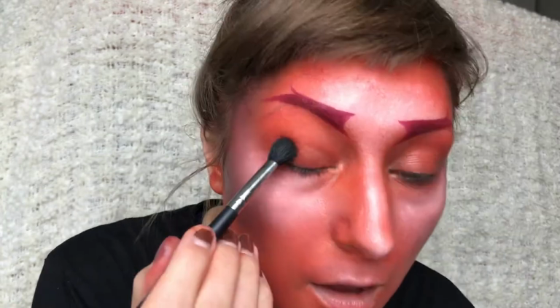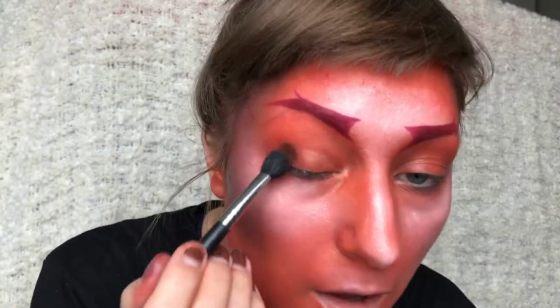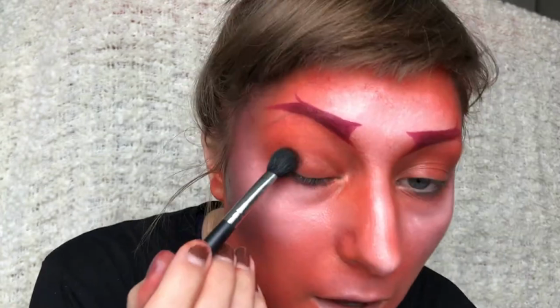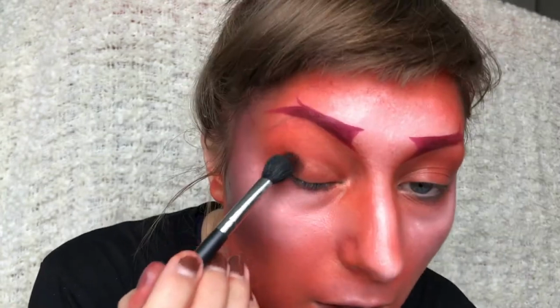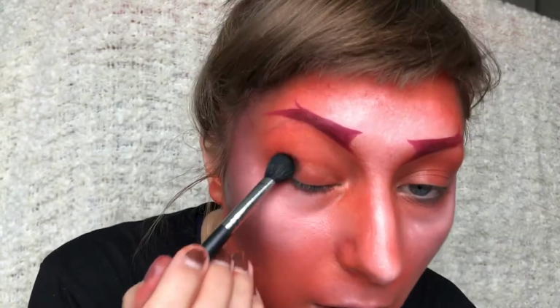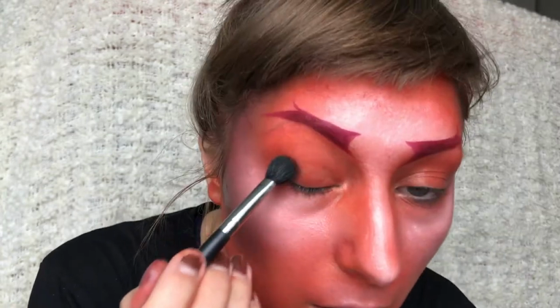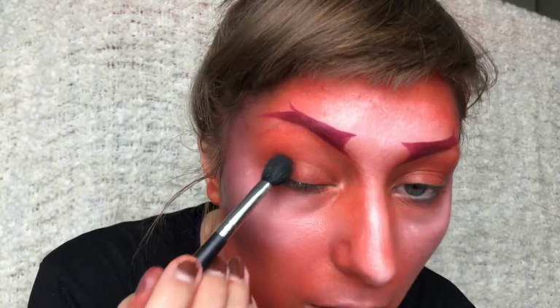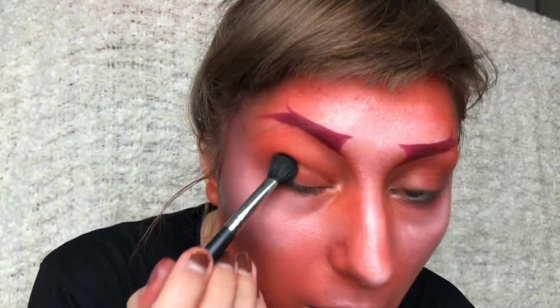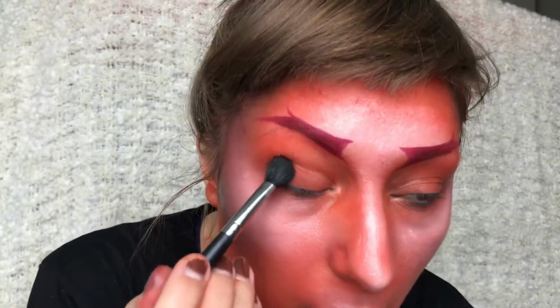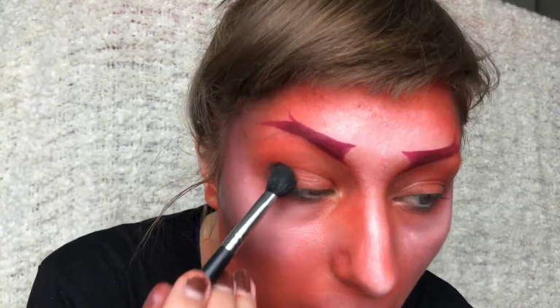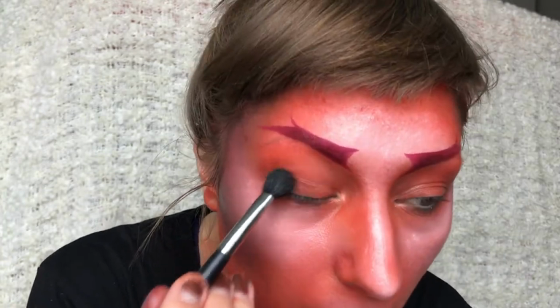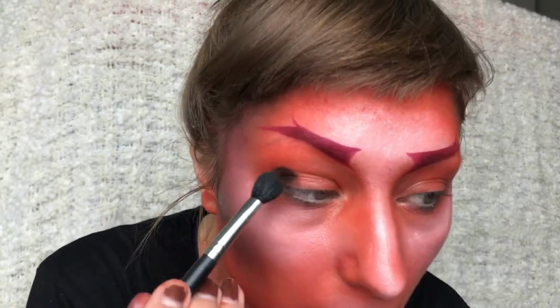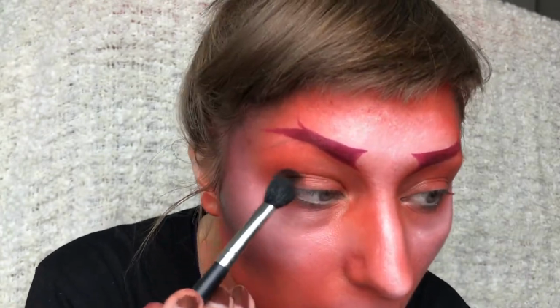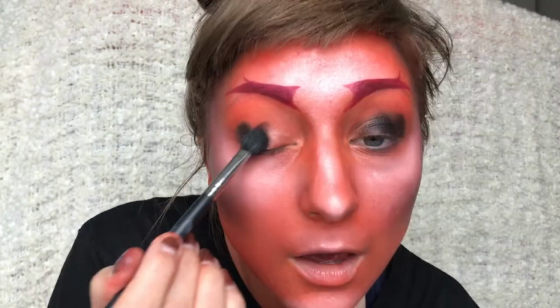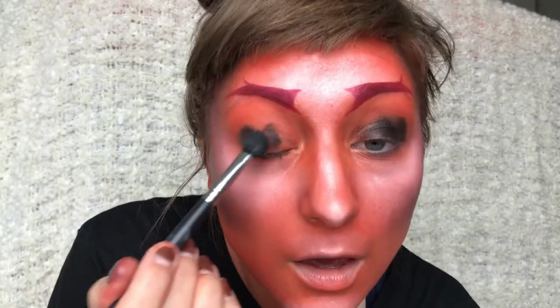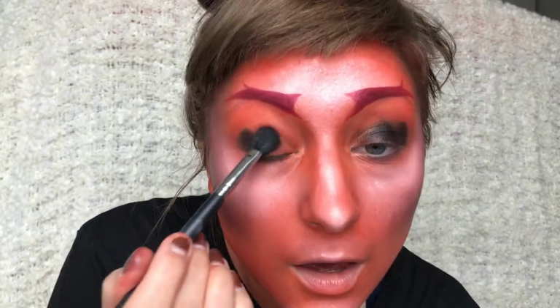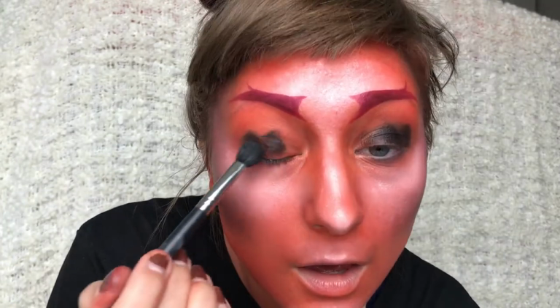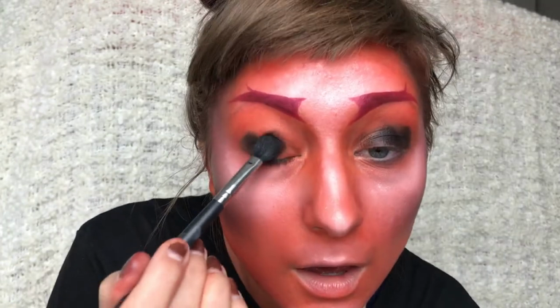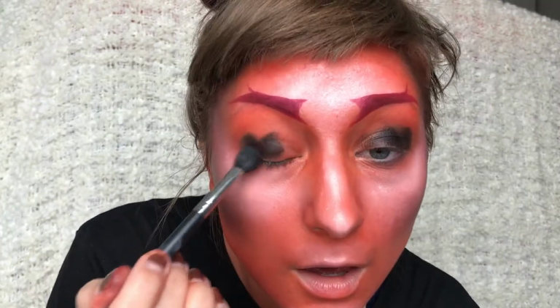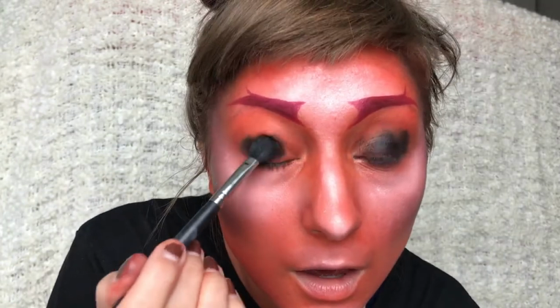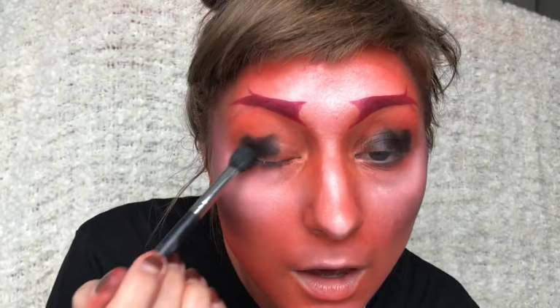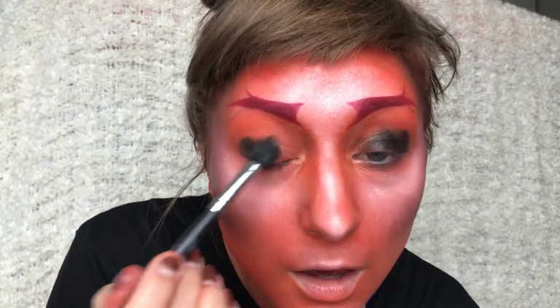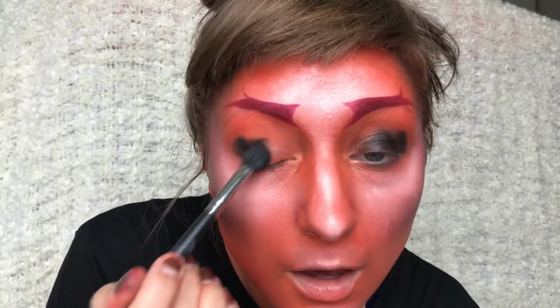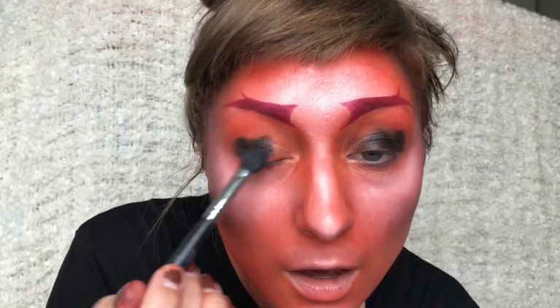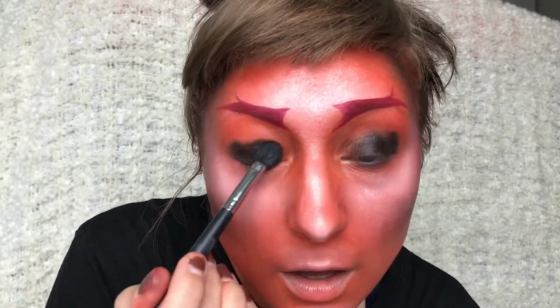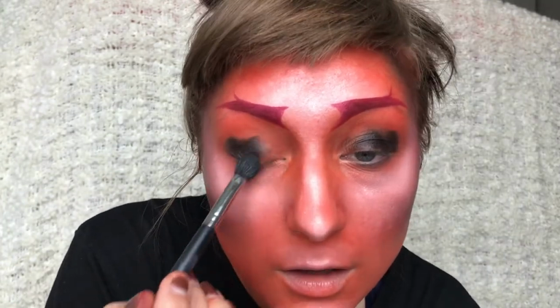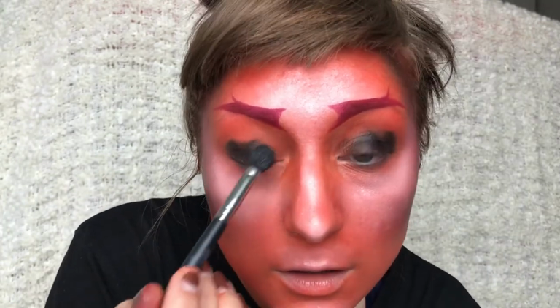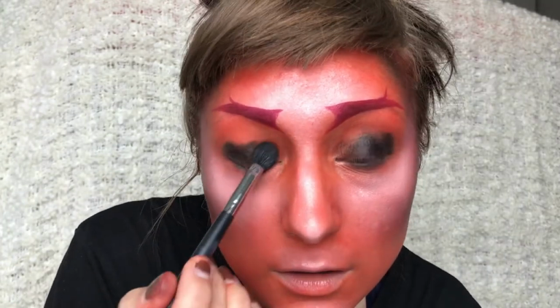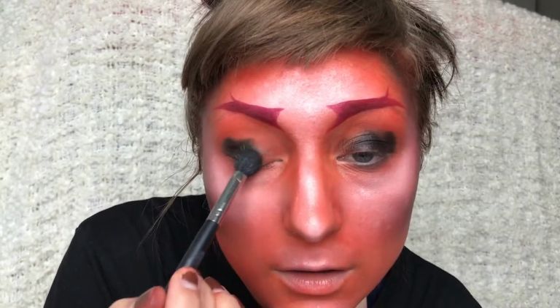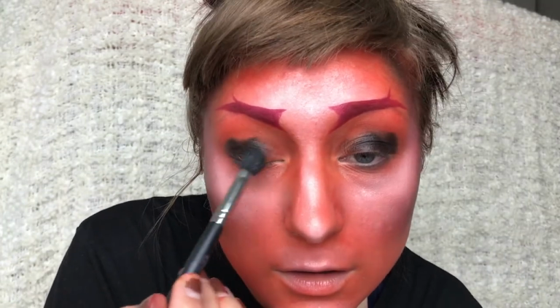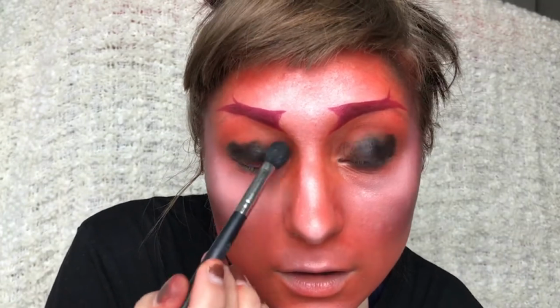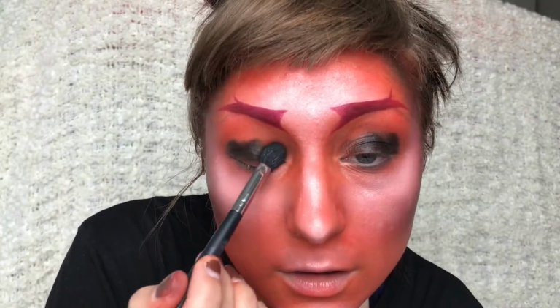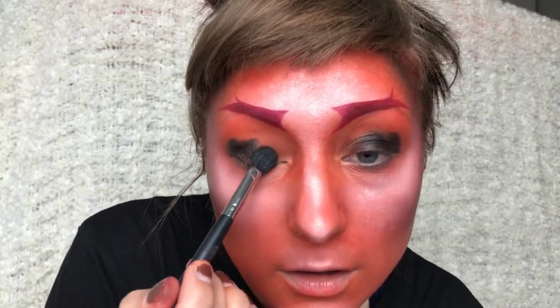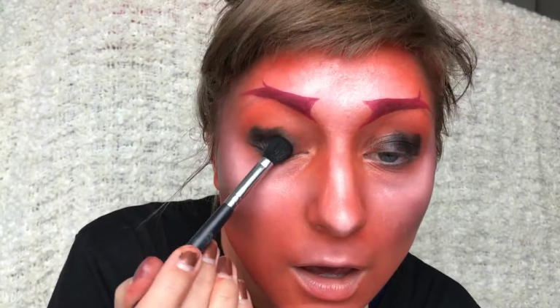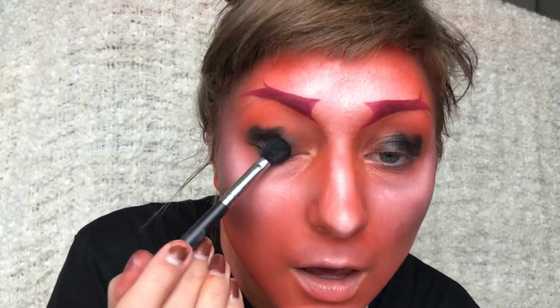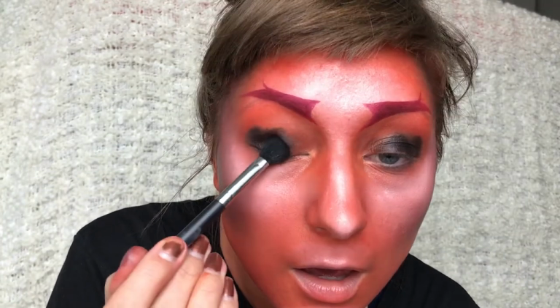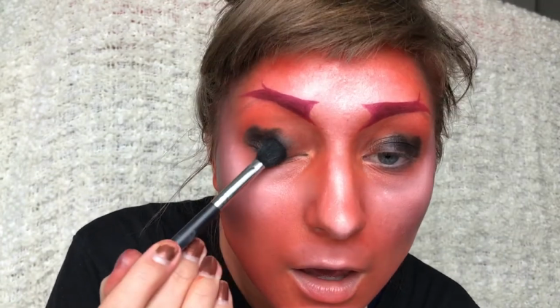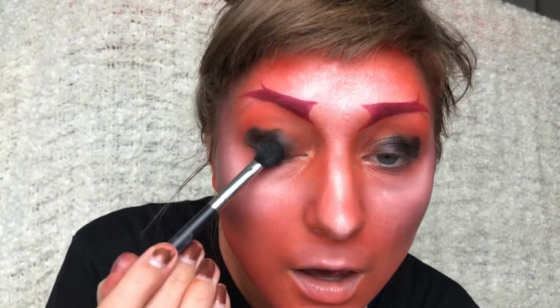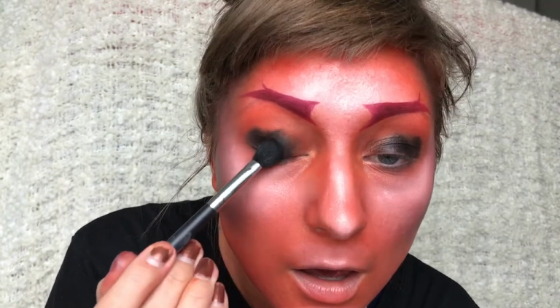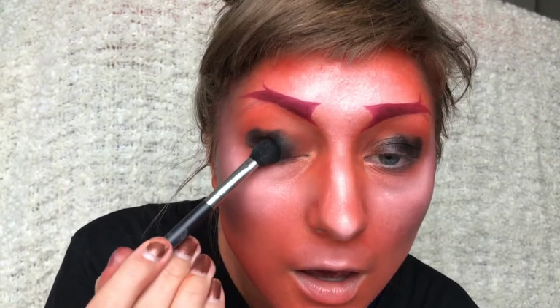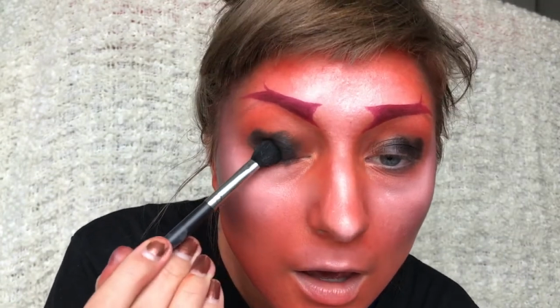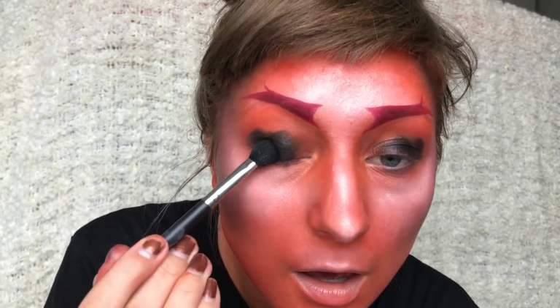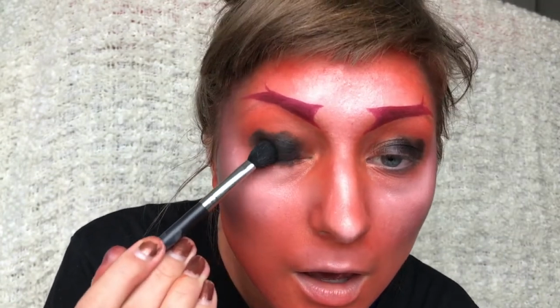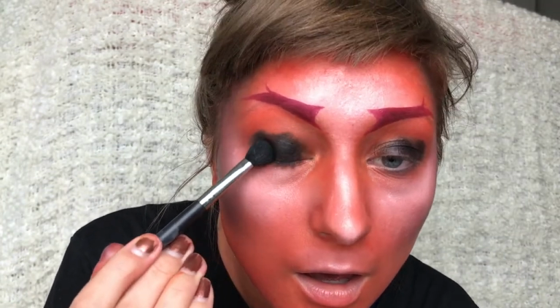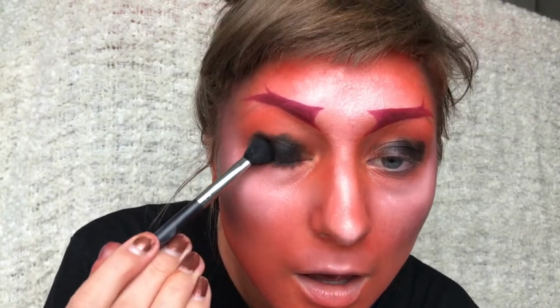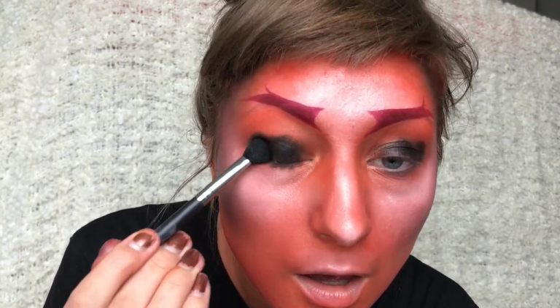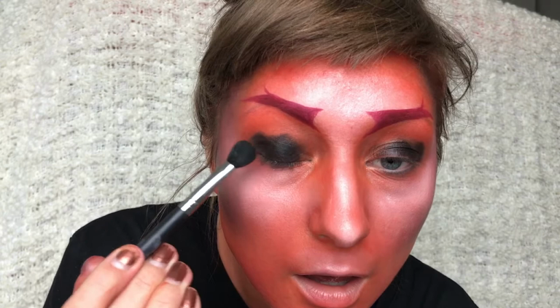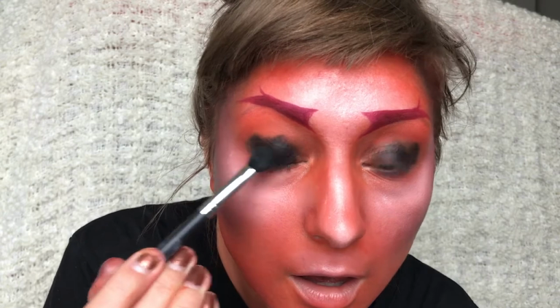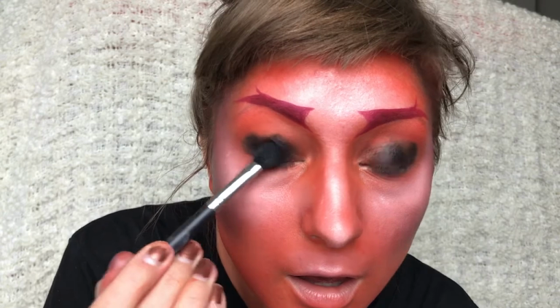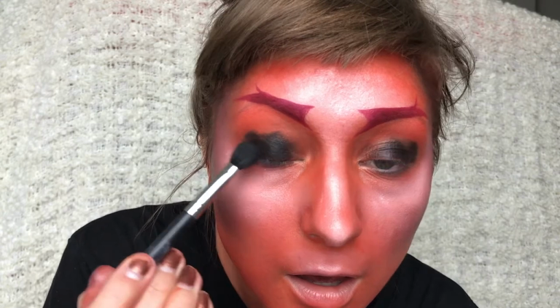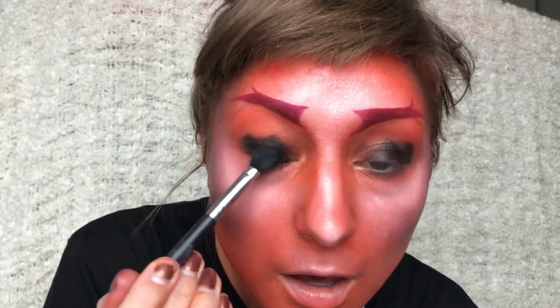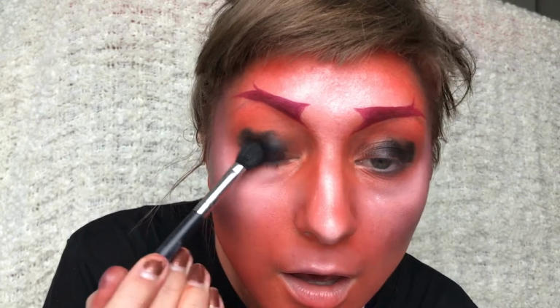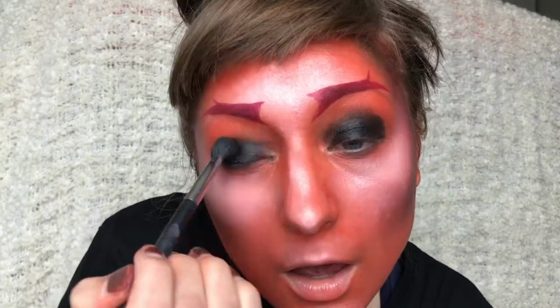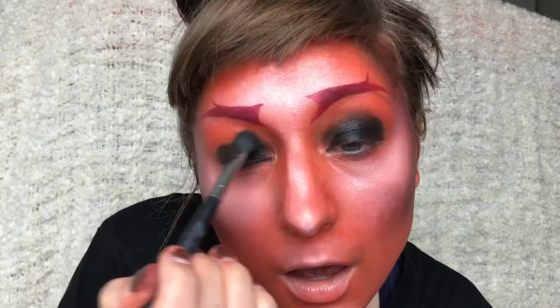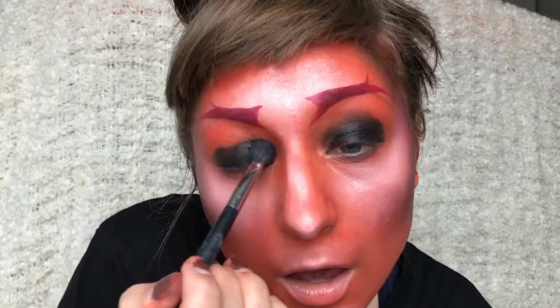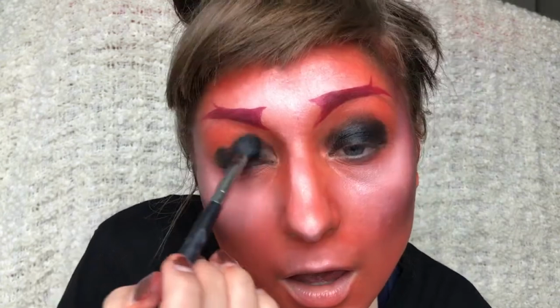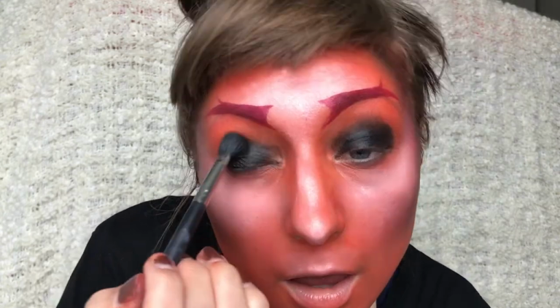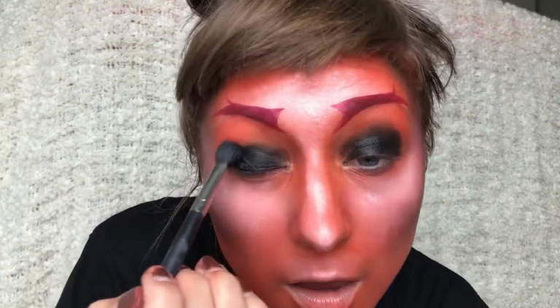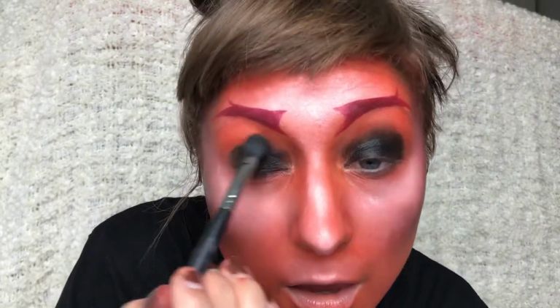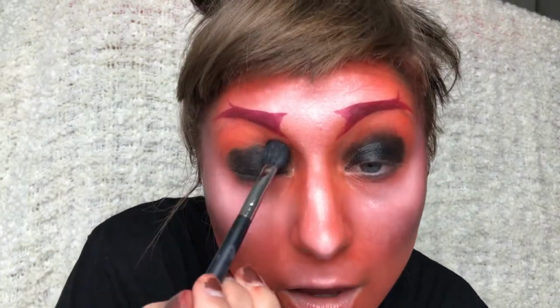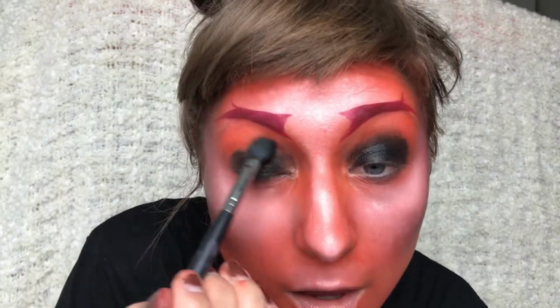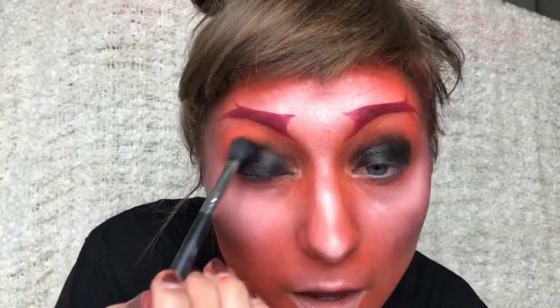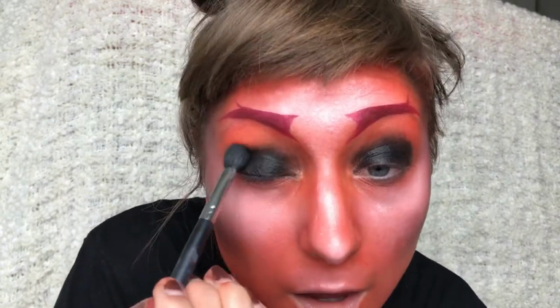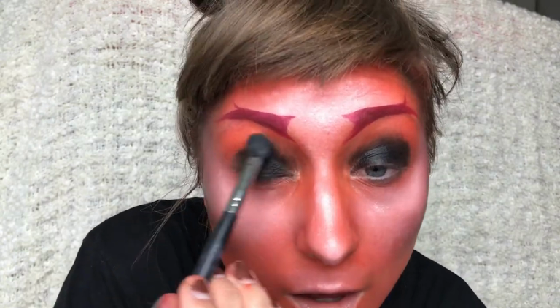For the eyes I'm taking this black eyeshadow and just dabbing that all over my lid and blending out the edges.